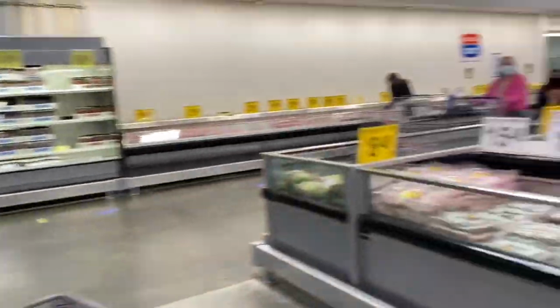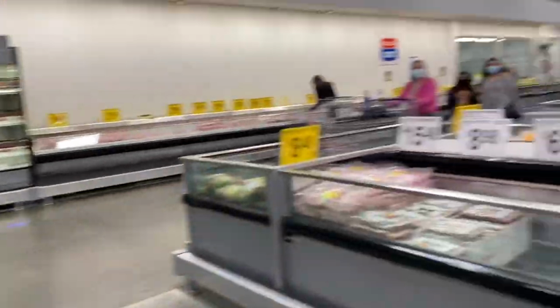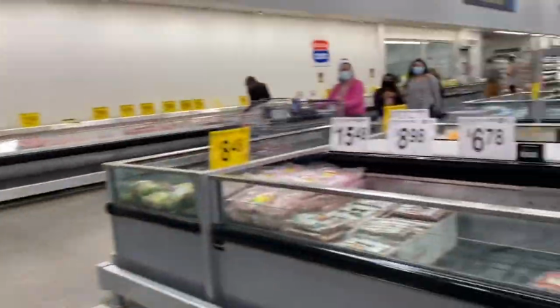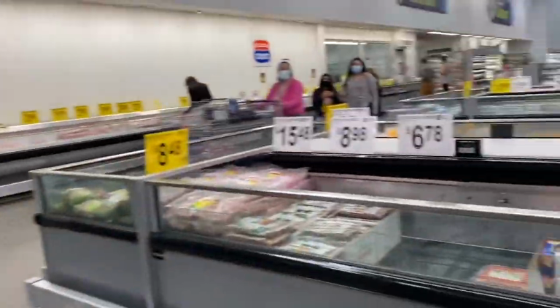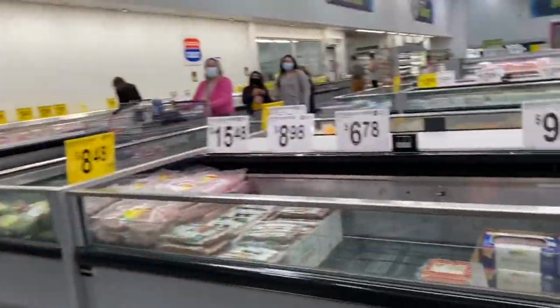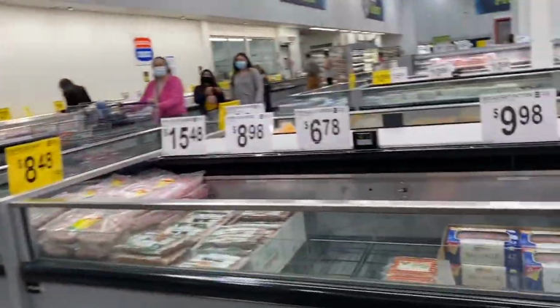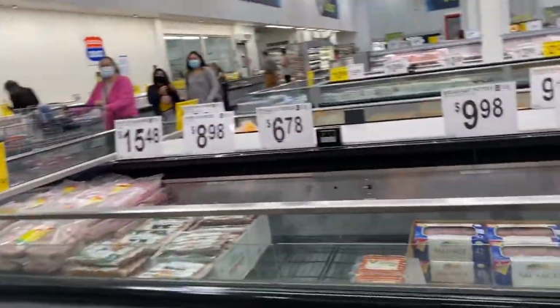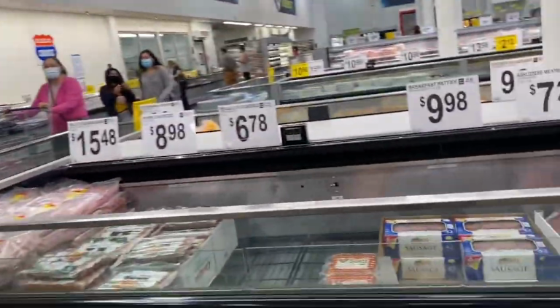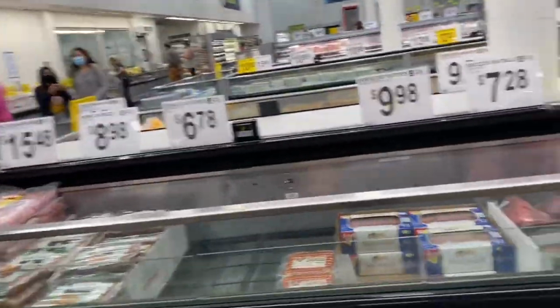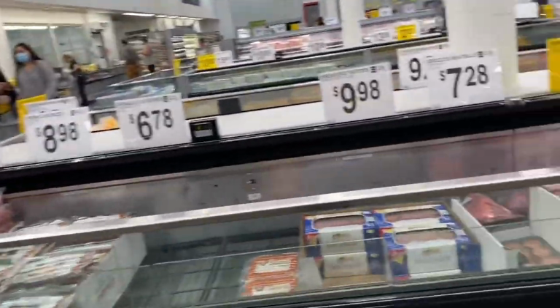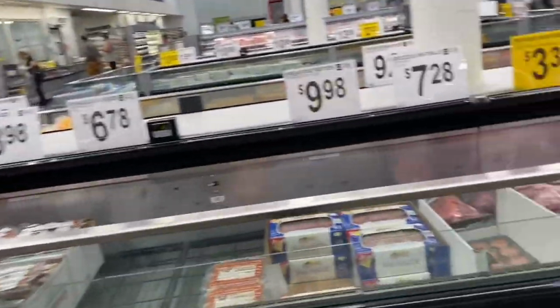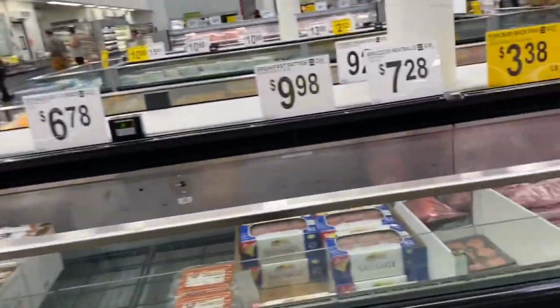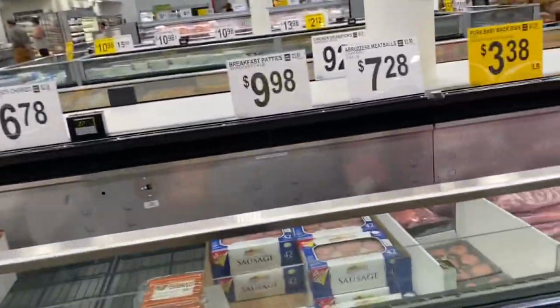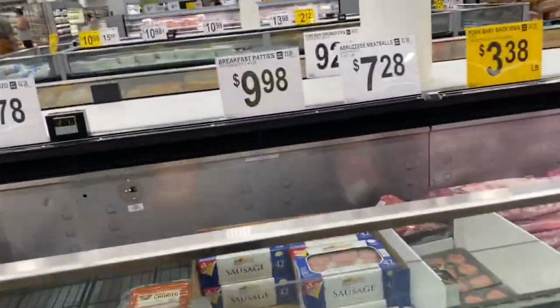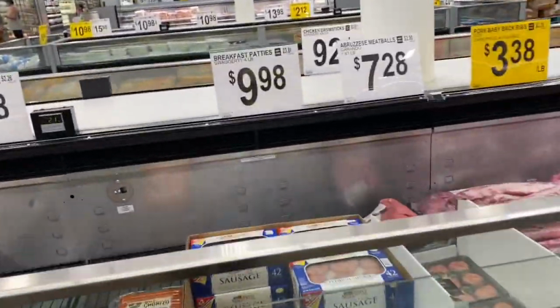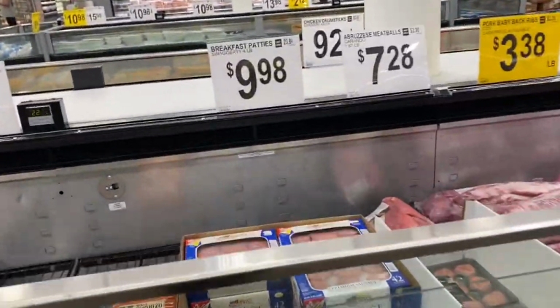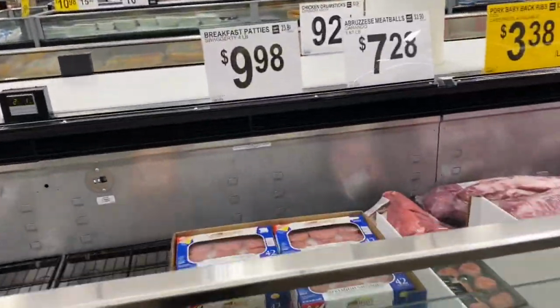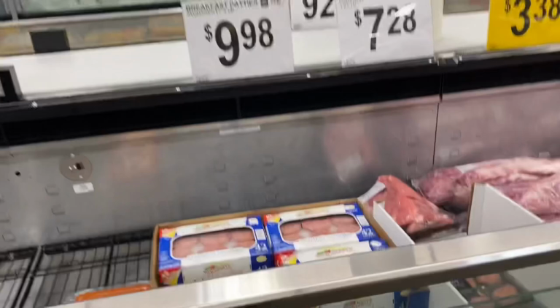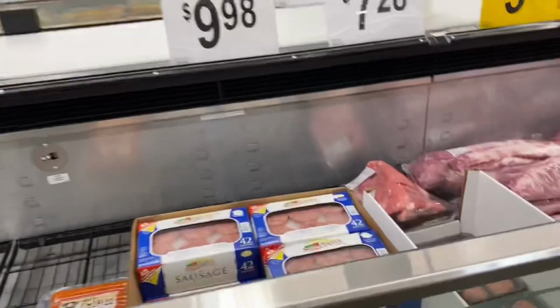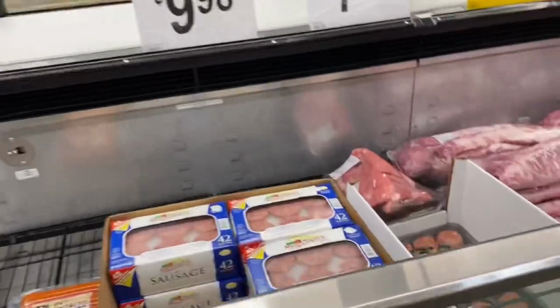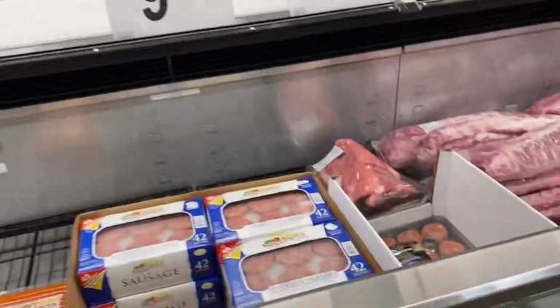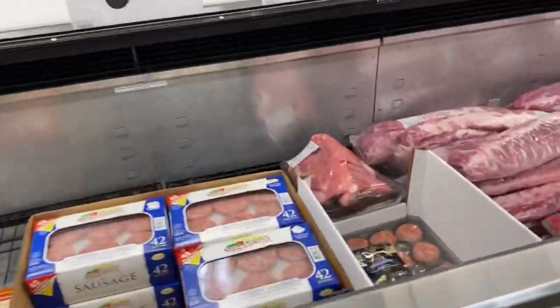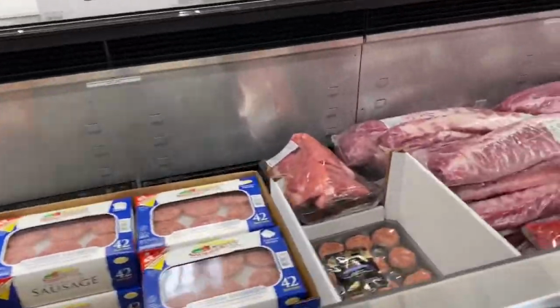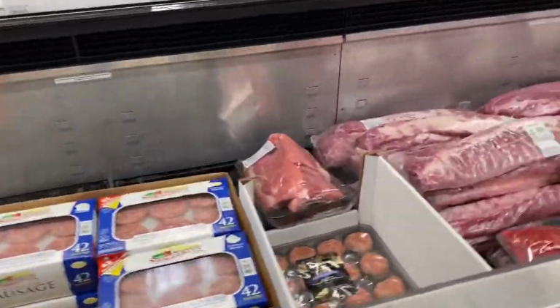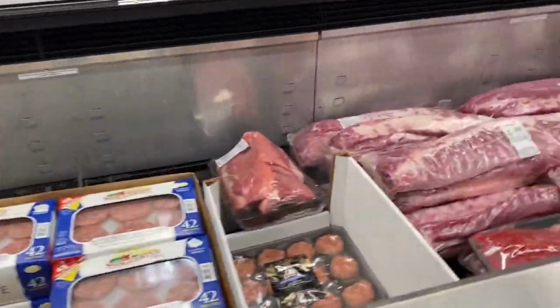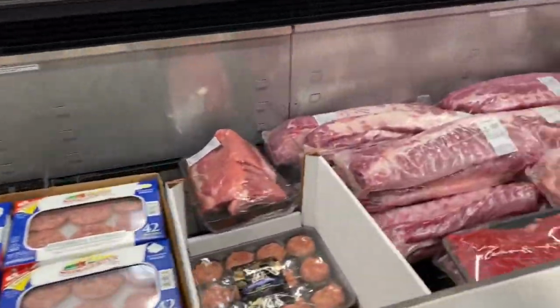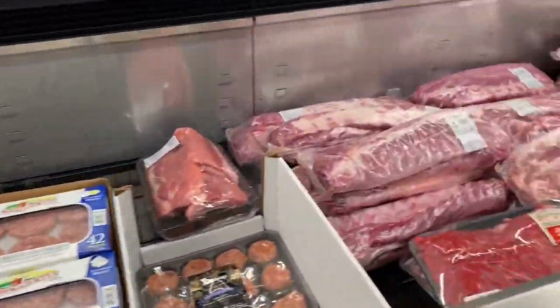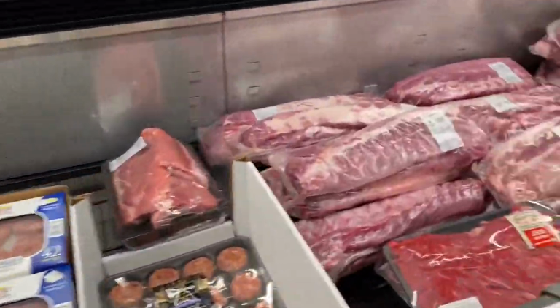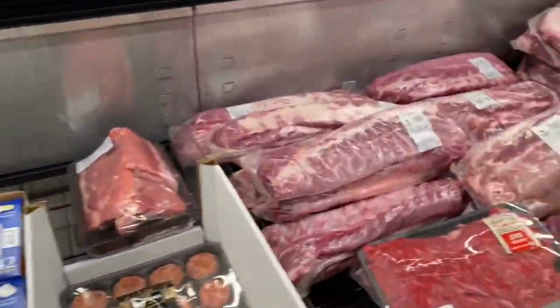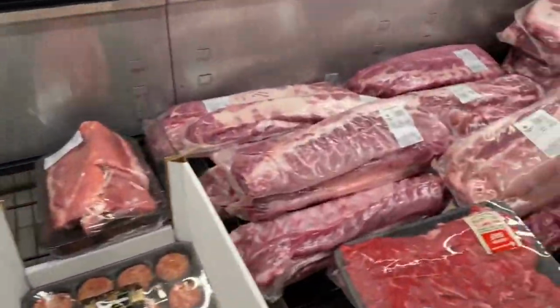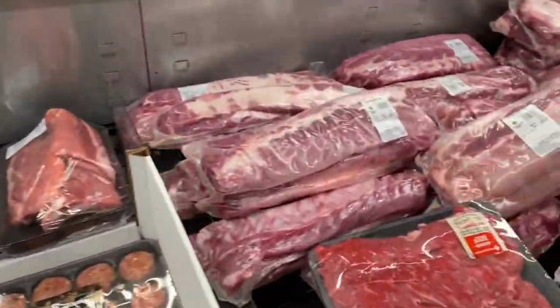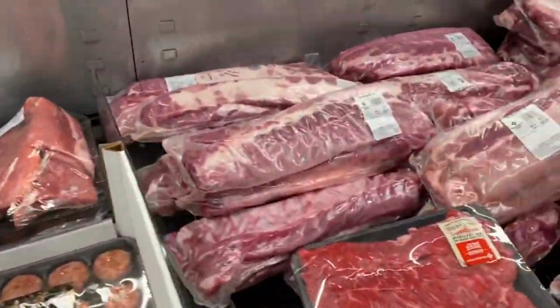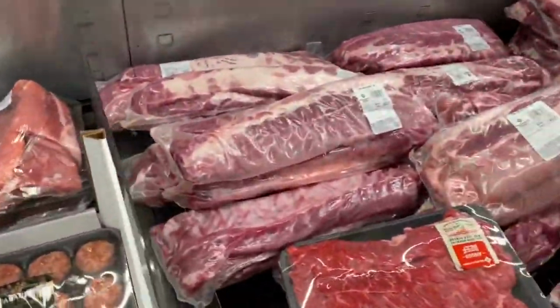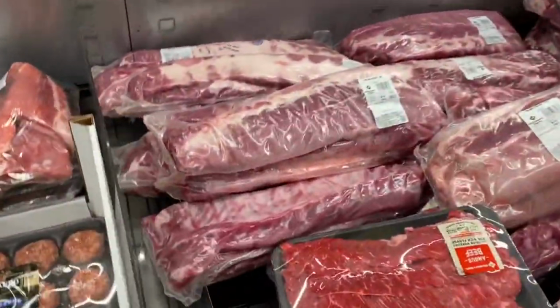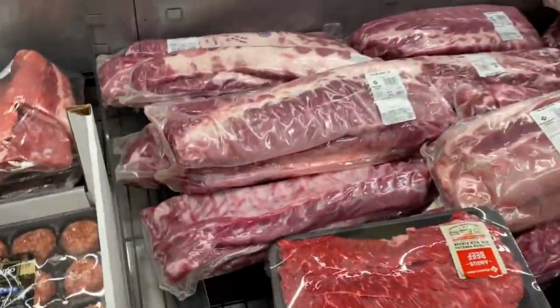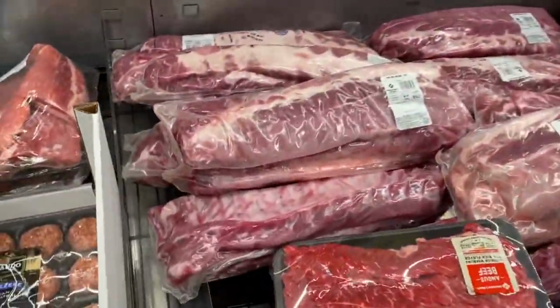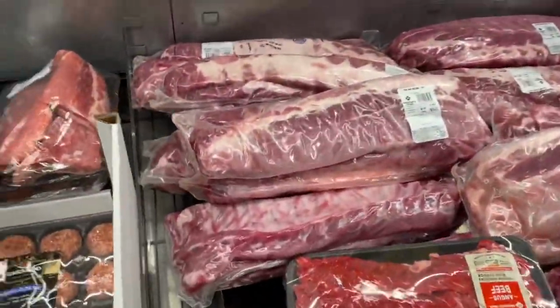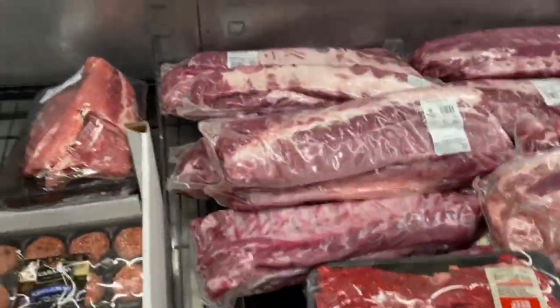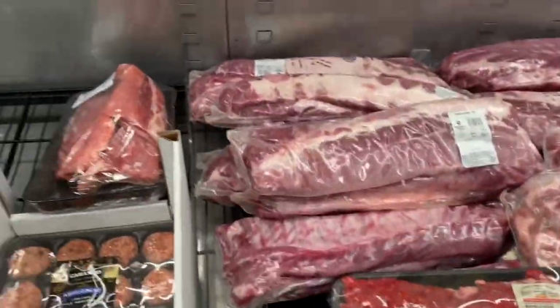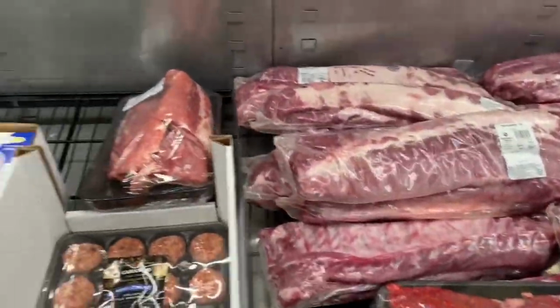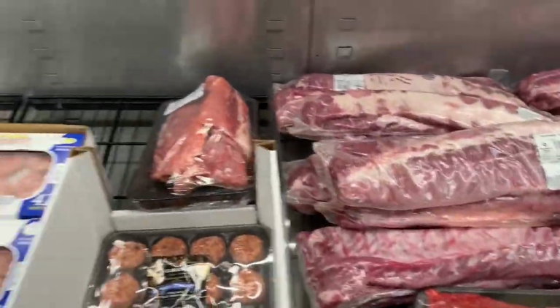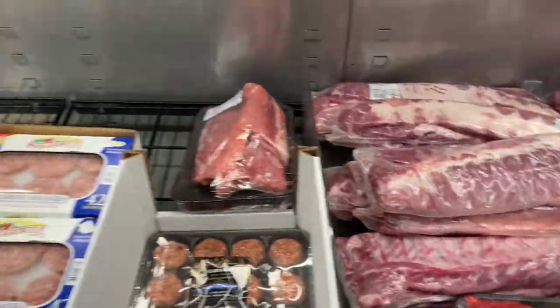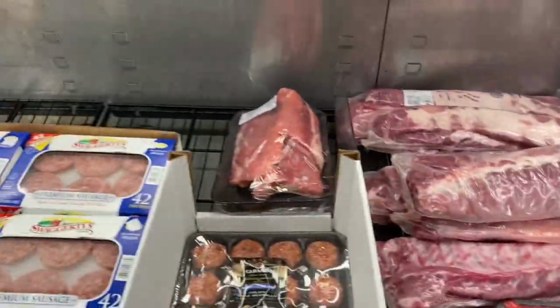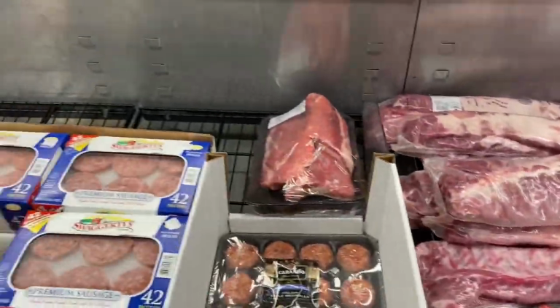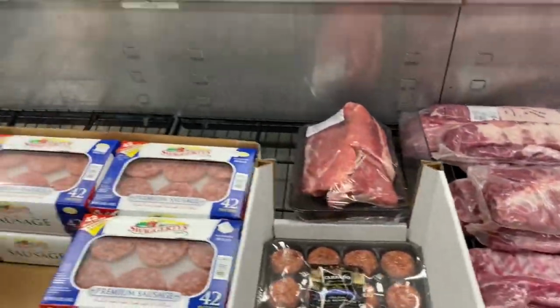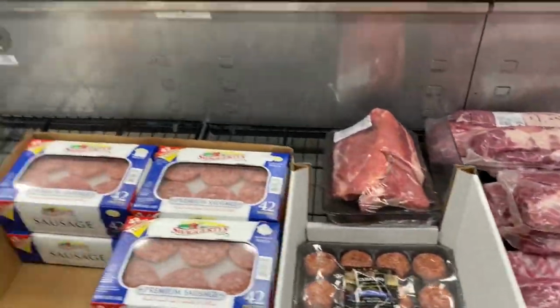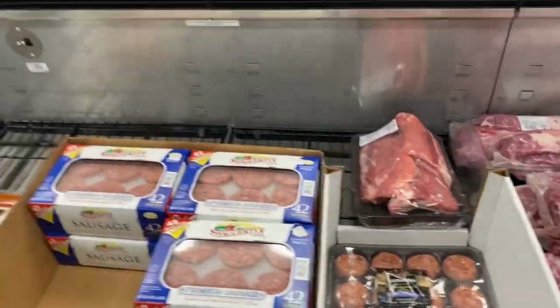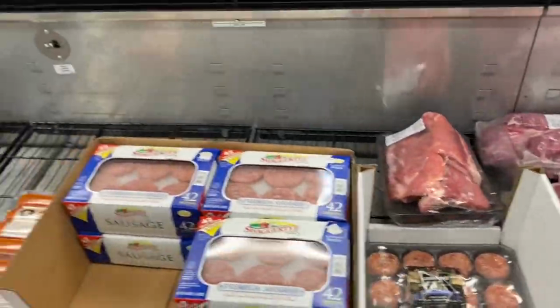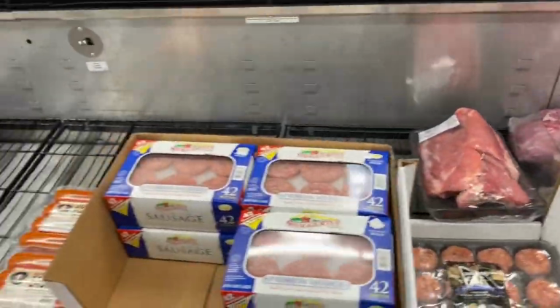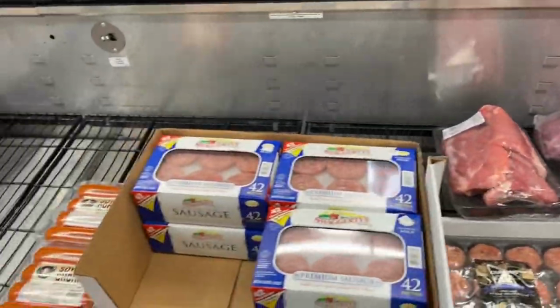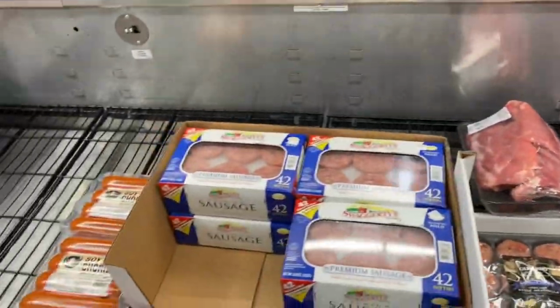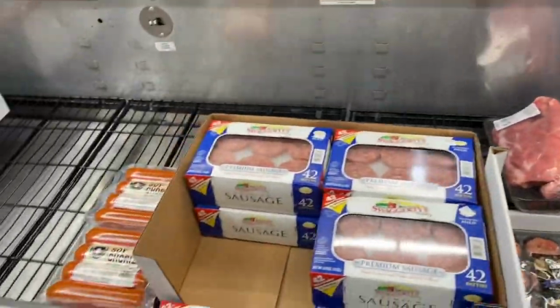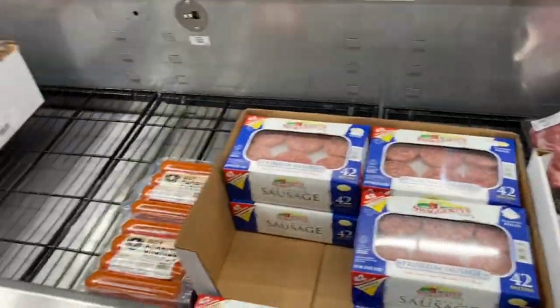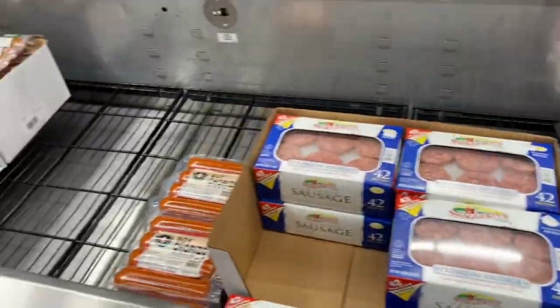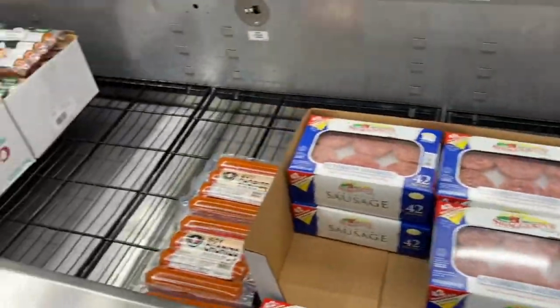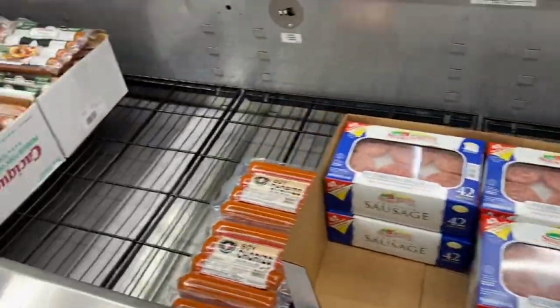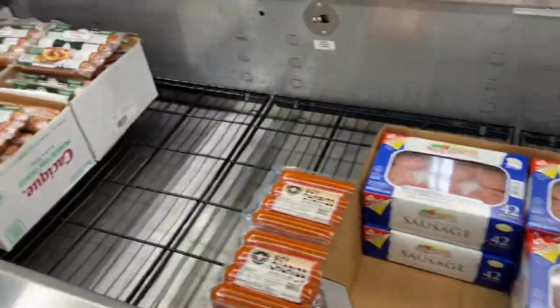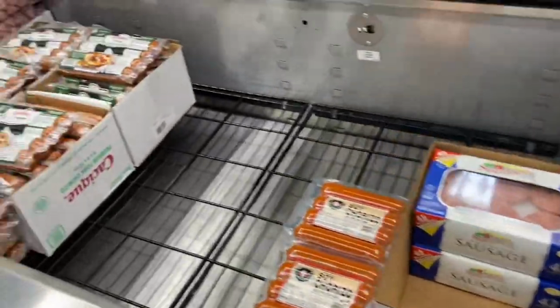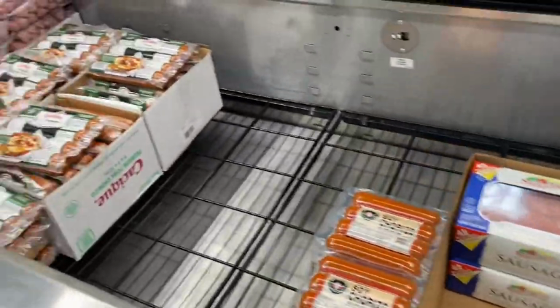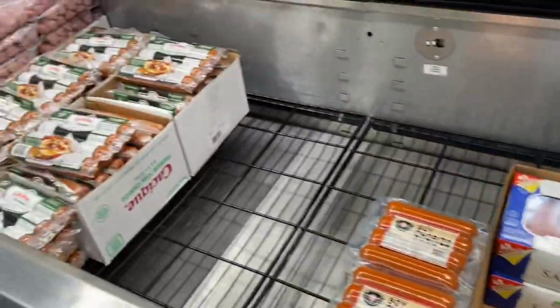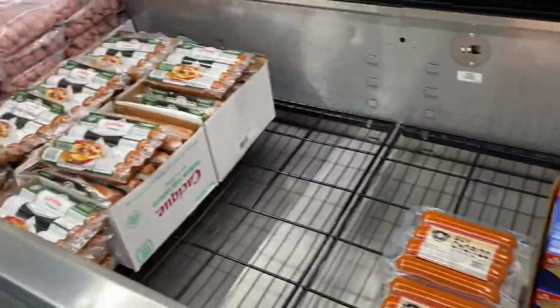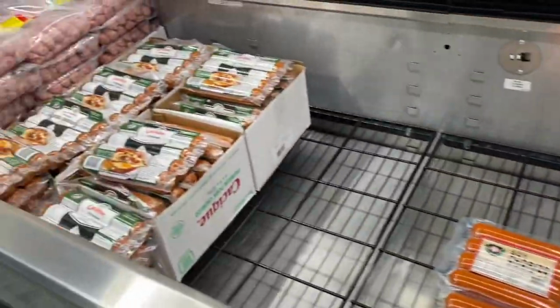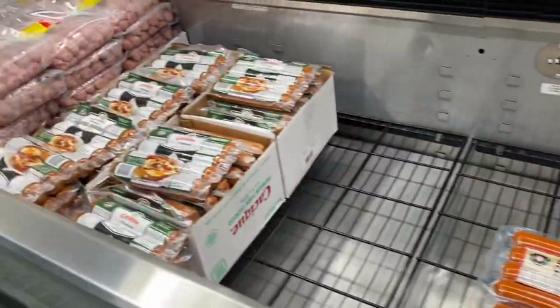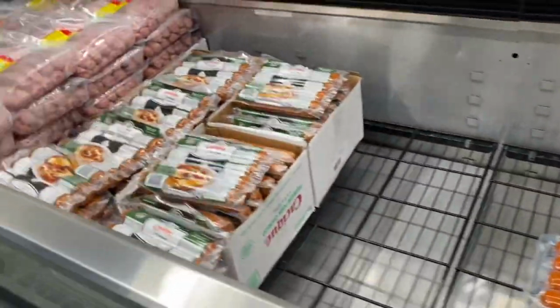I'm really disappointed in the meat selection — I can't believe they didn't have any boneless skinless chicken thighs.